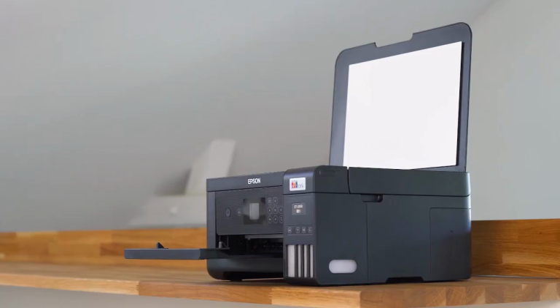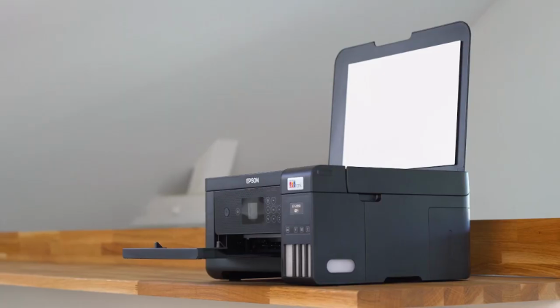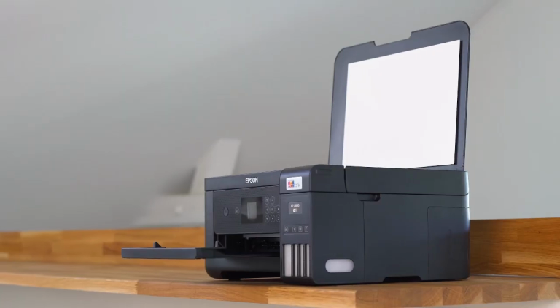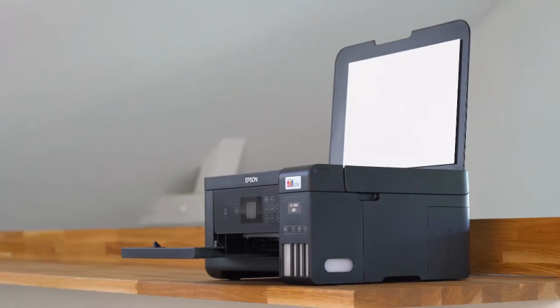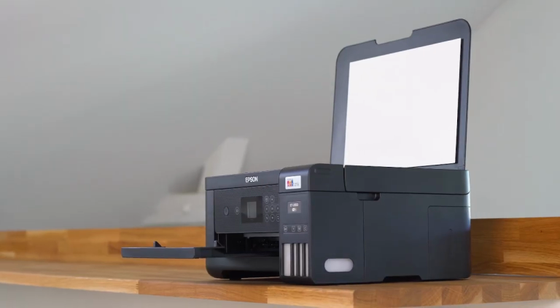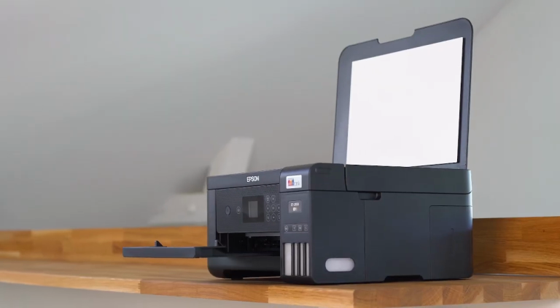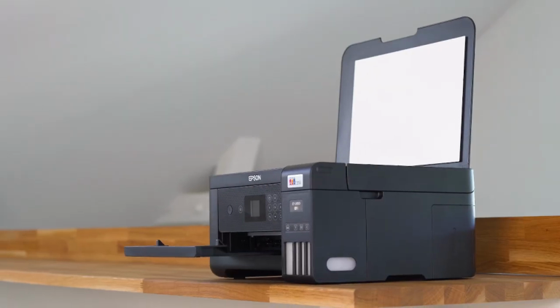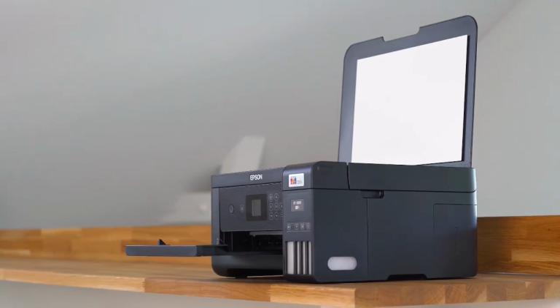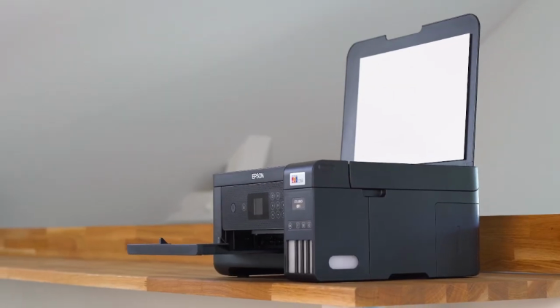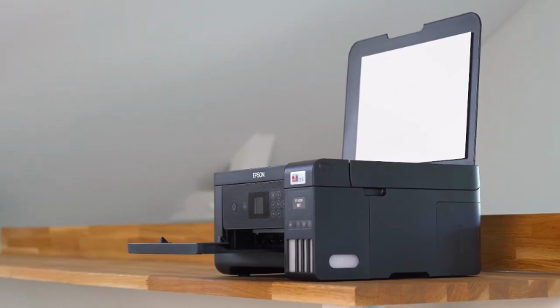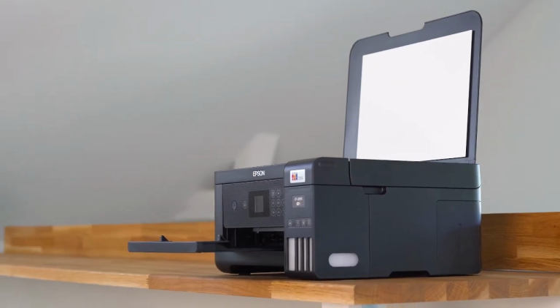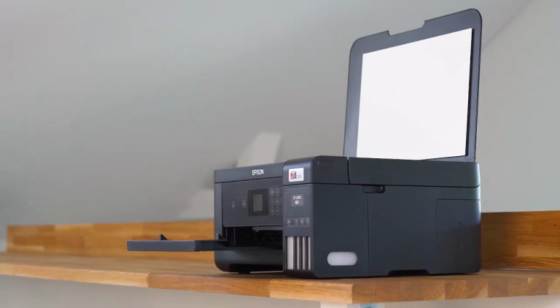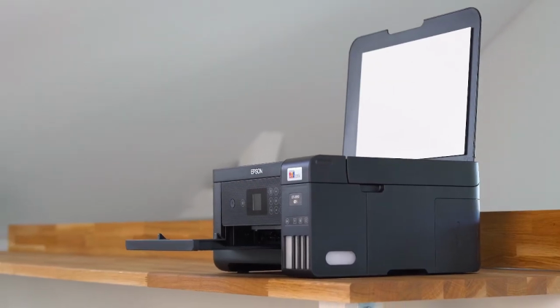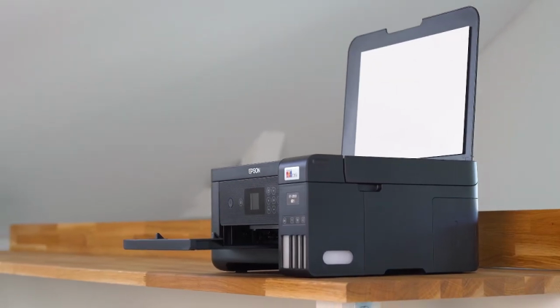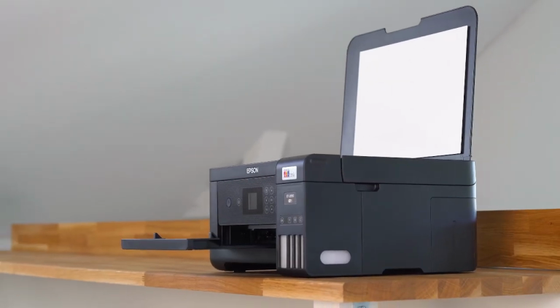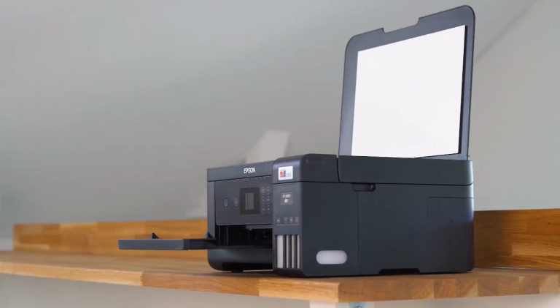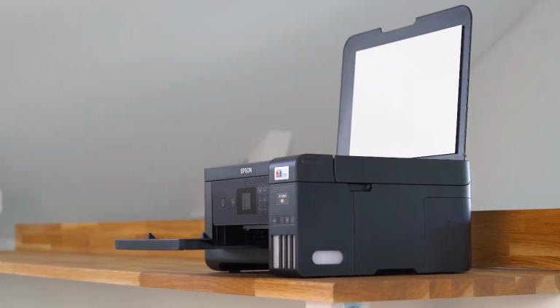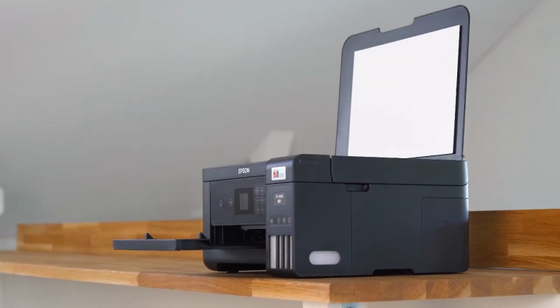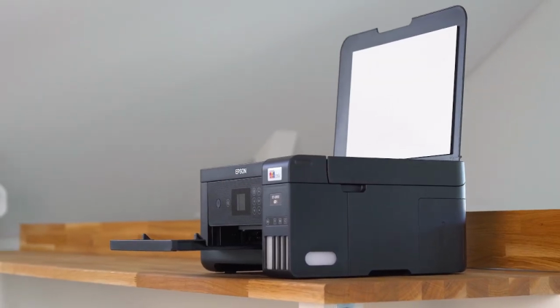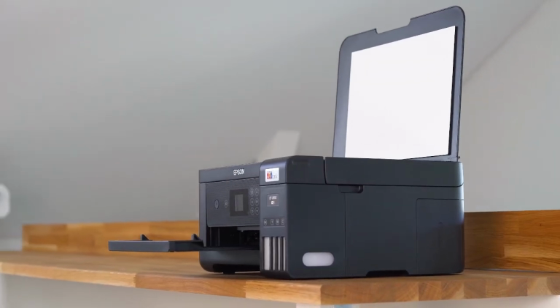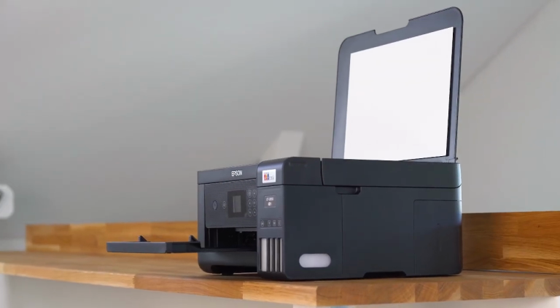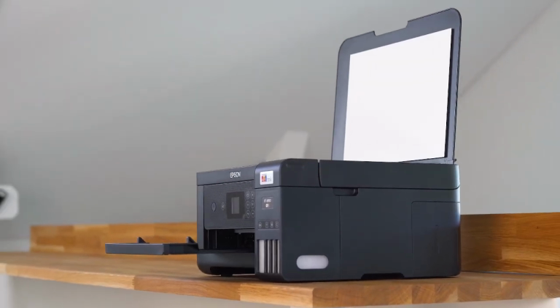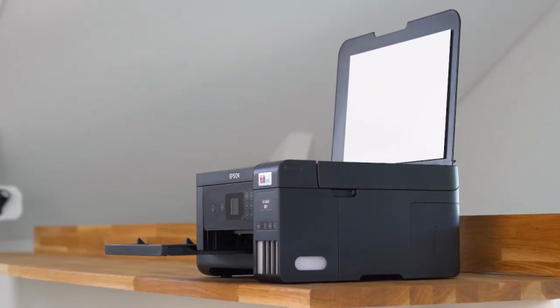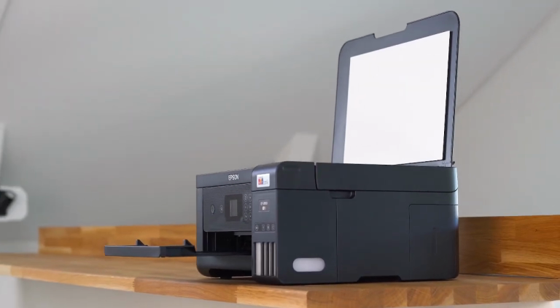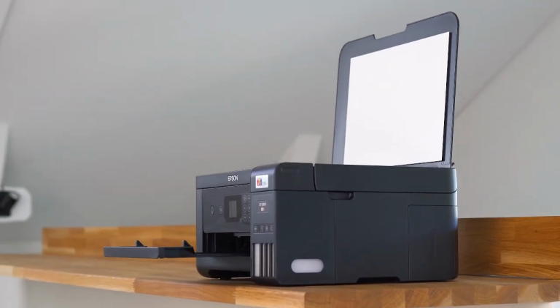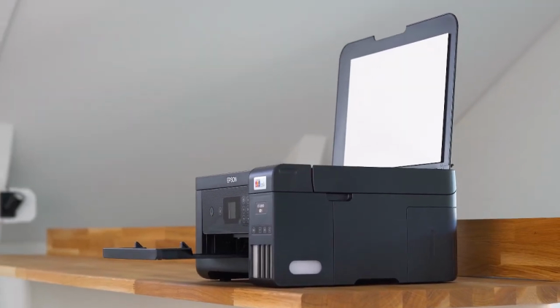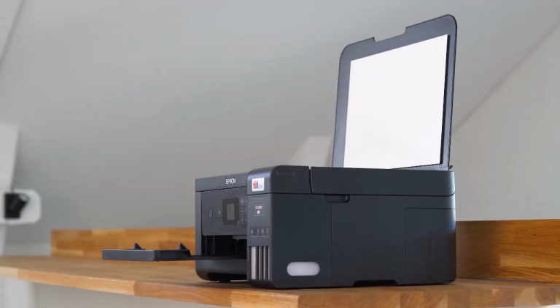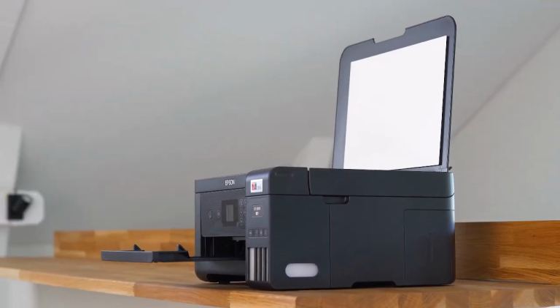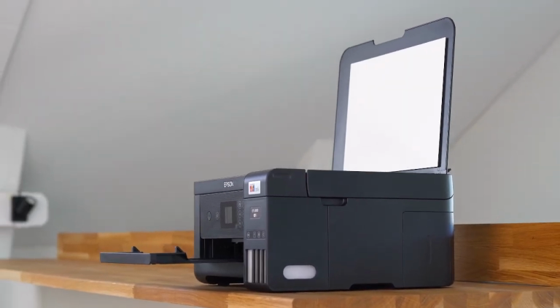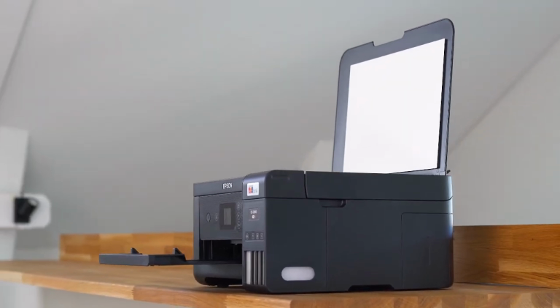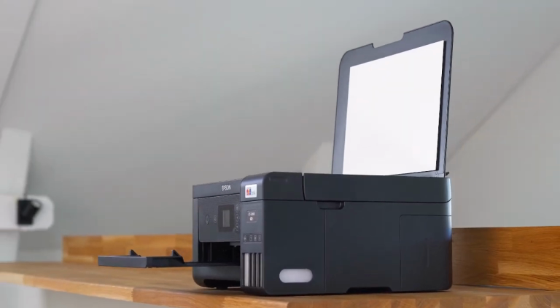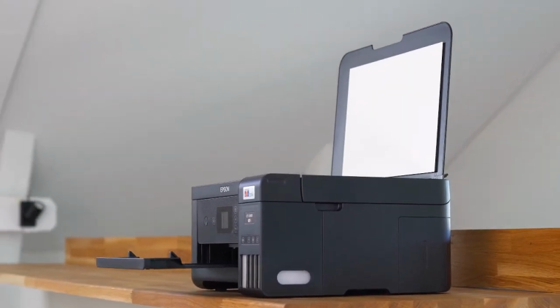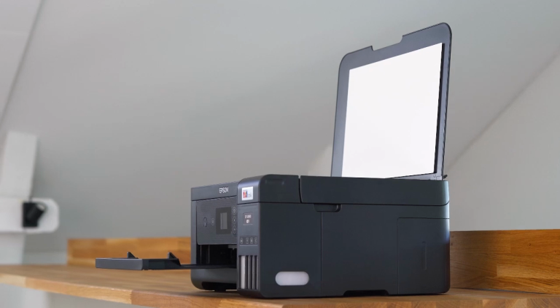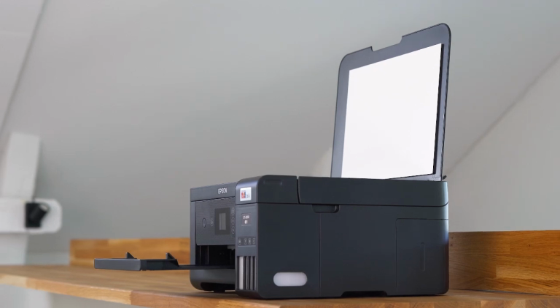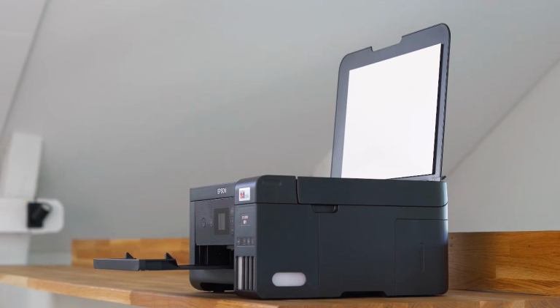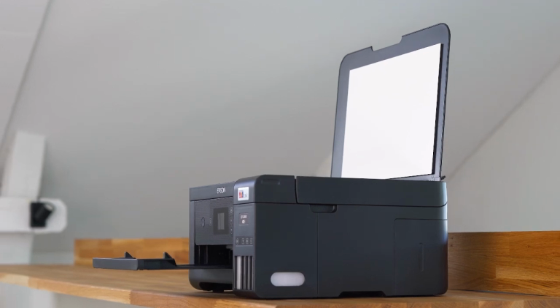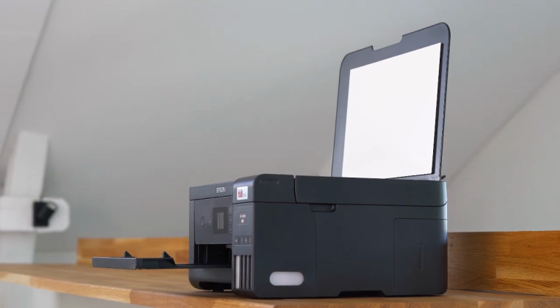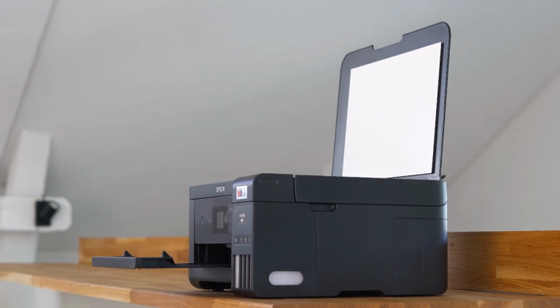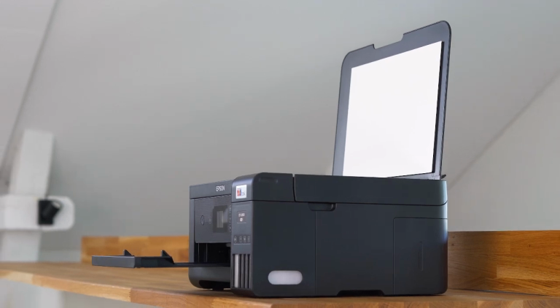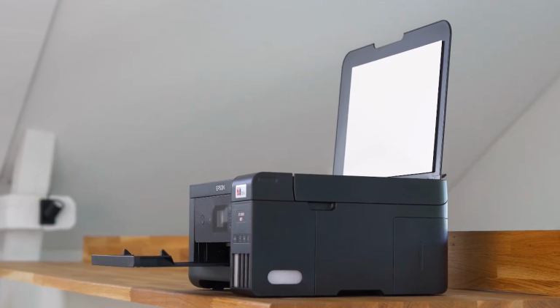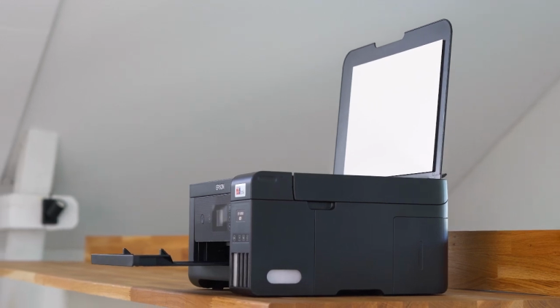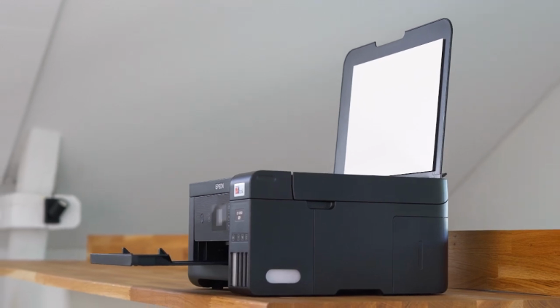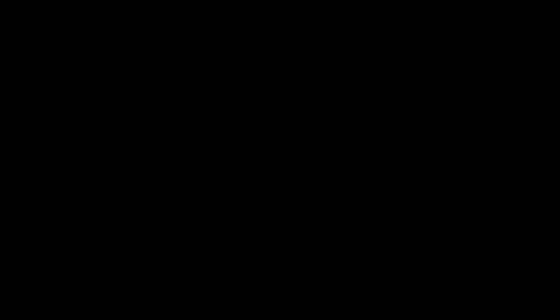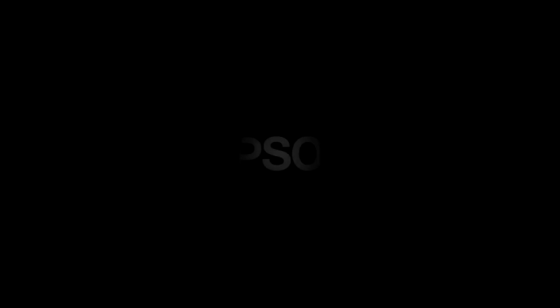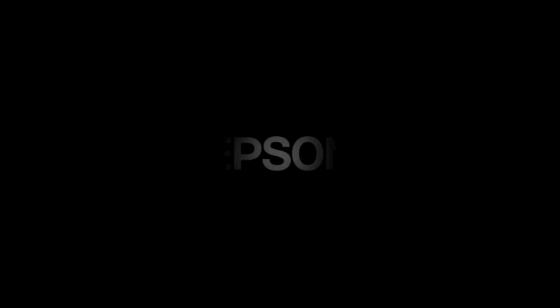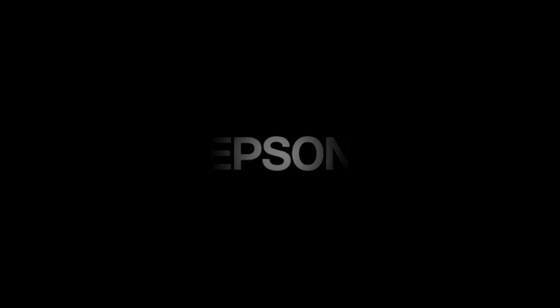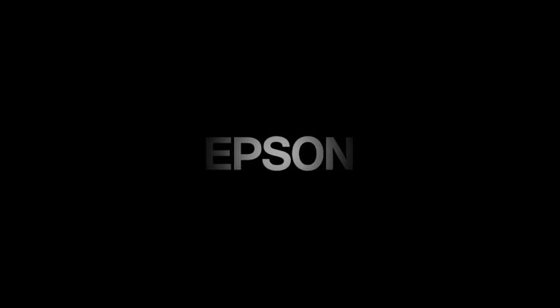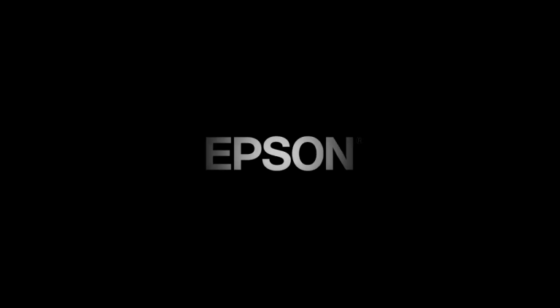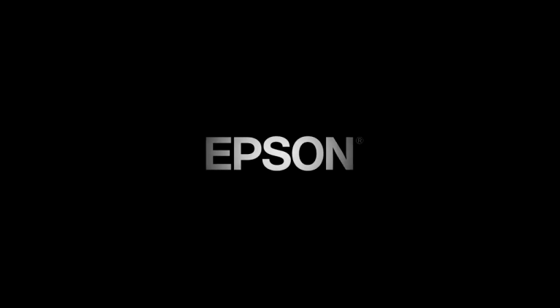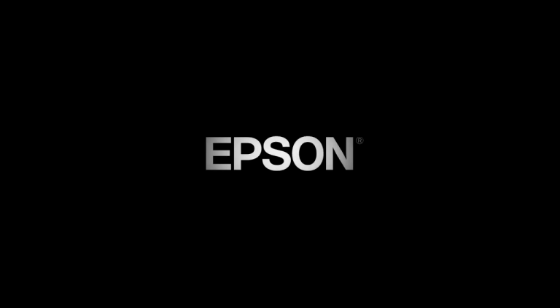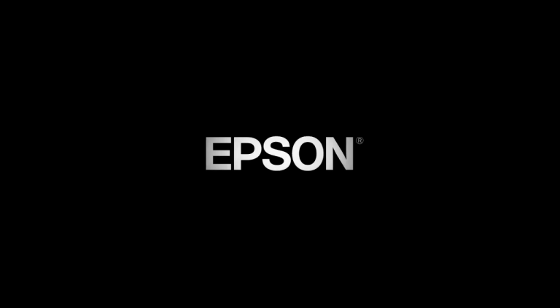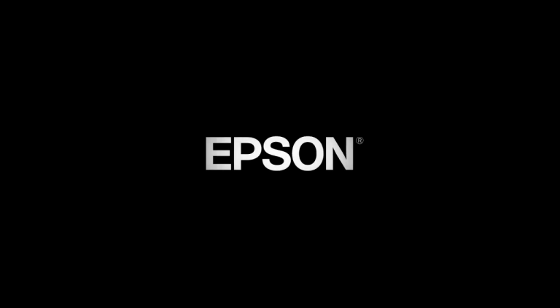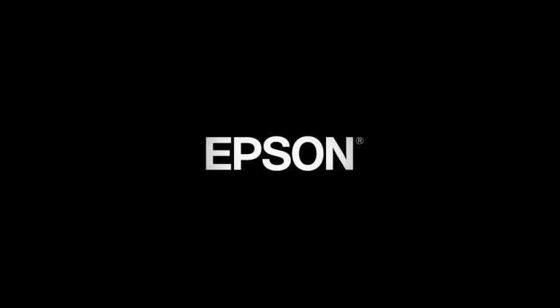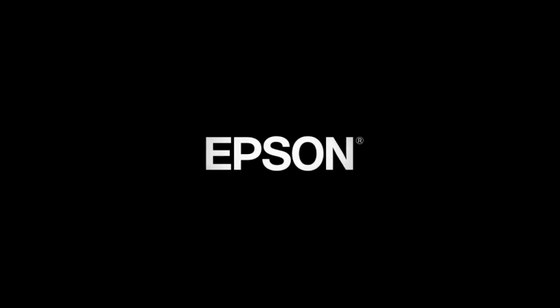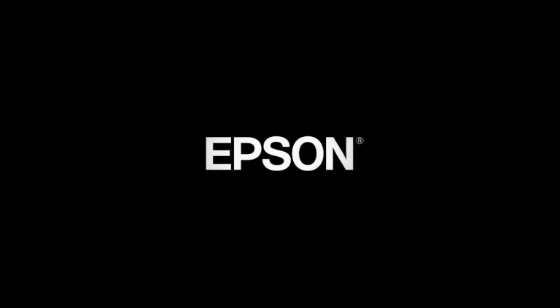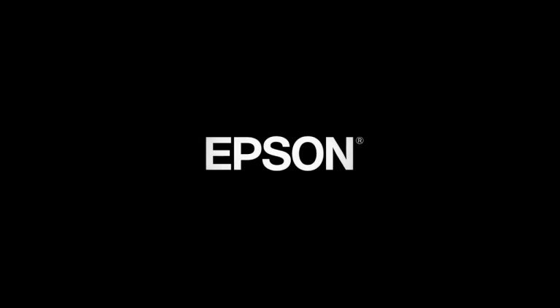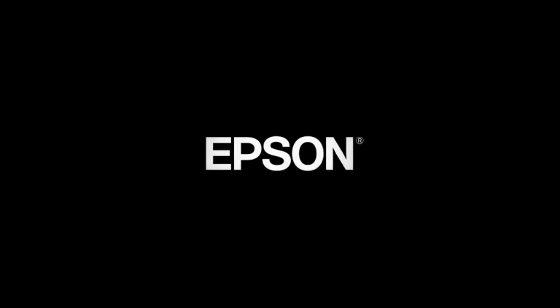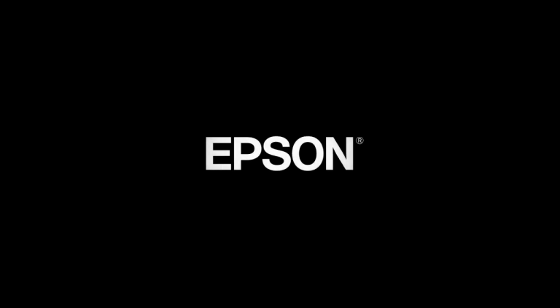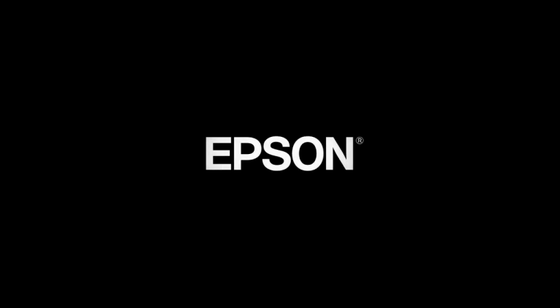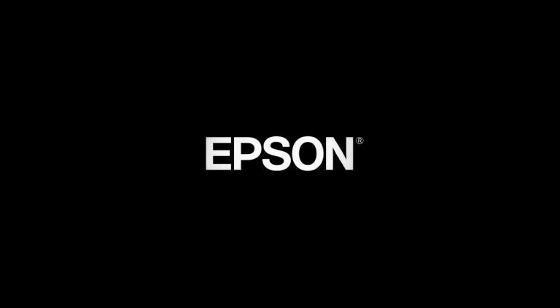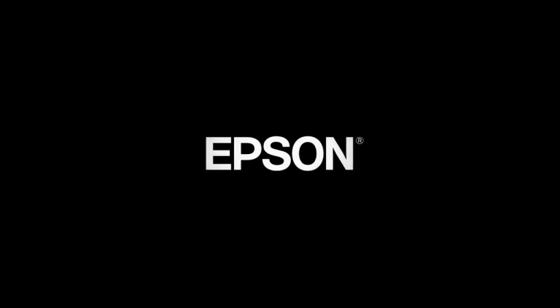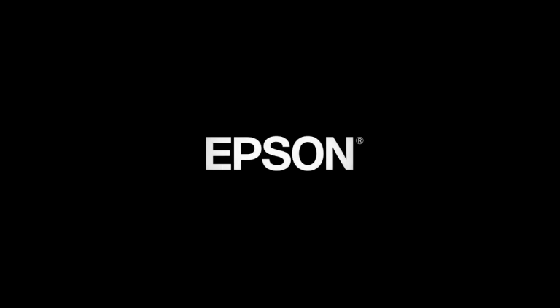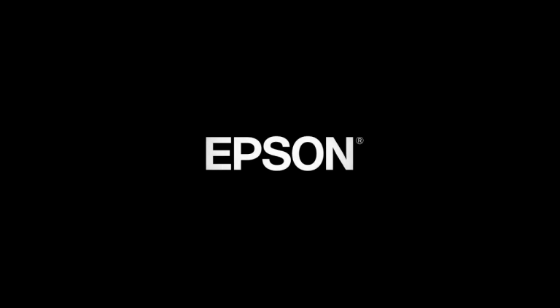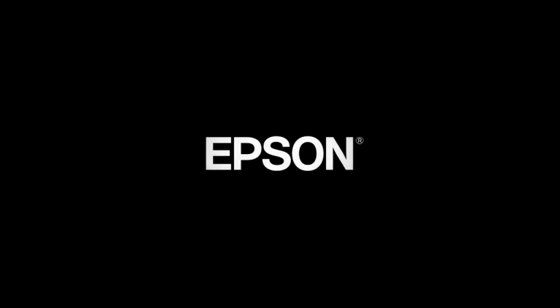That's it, guys. I hope you enjoyed our unboxing and setup for the Epson ET2850. I hope you enjoyed the video.